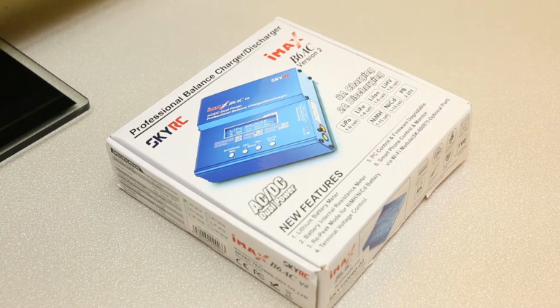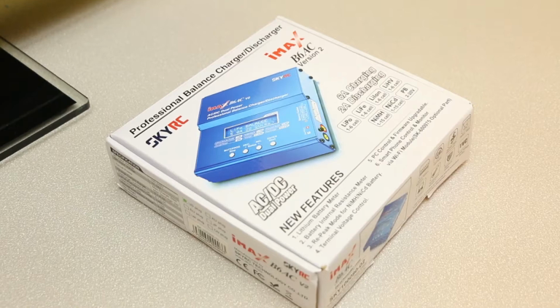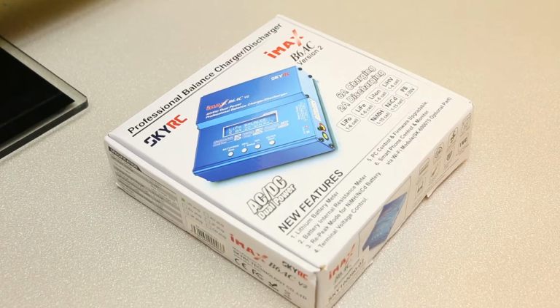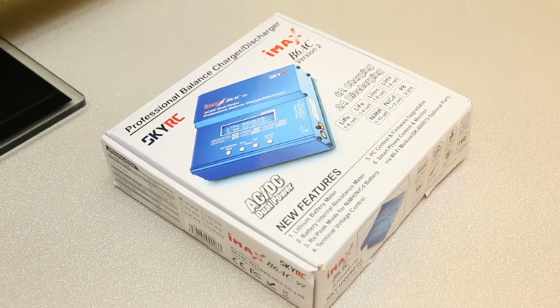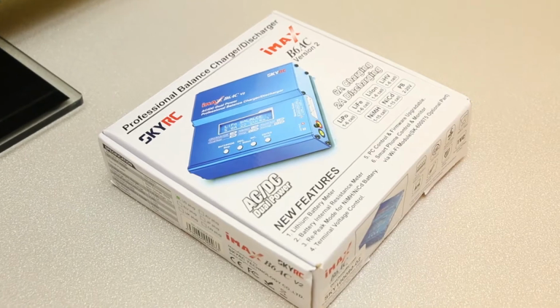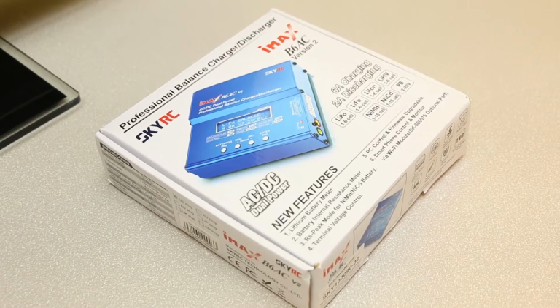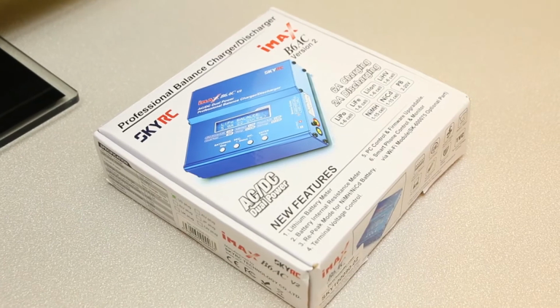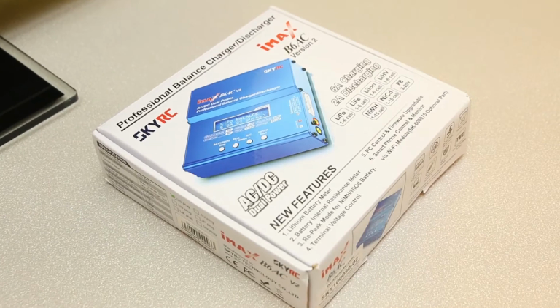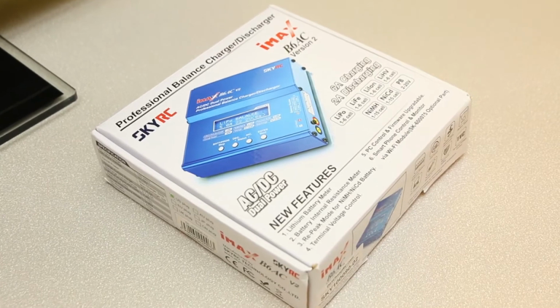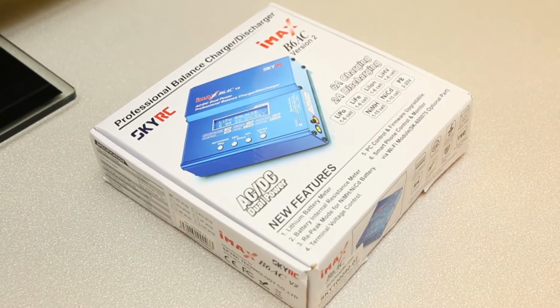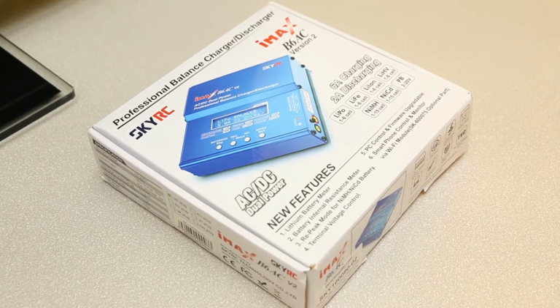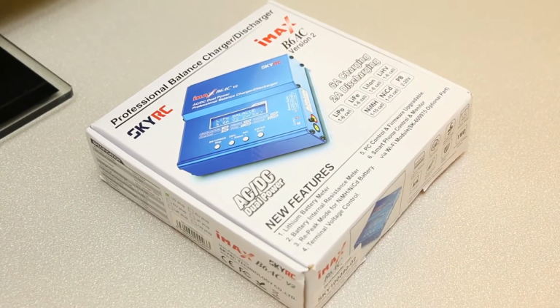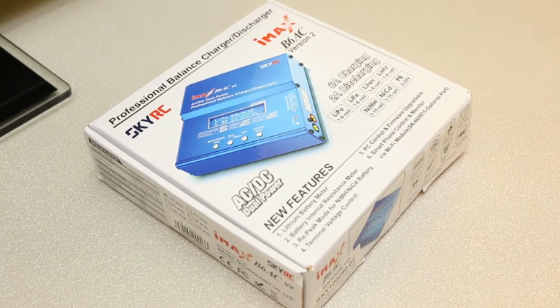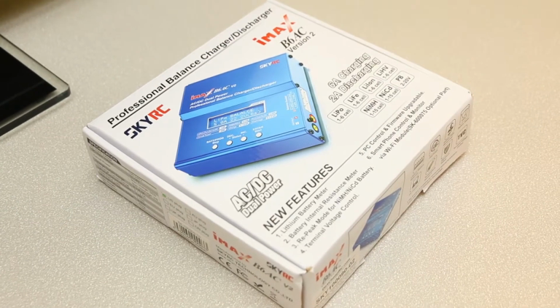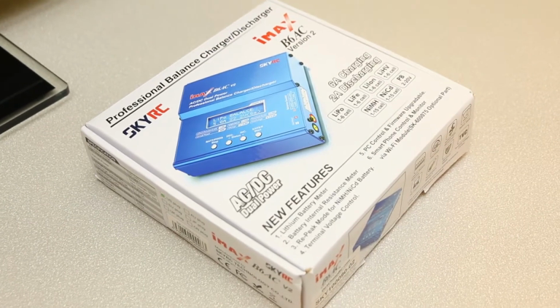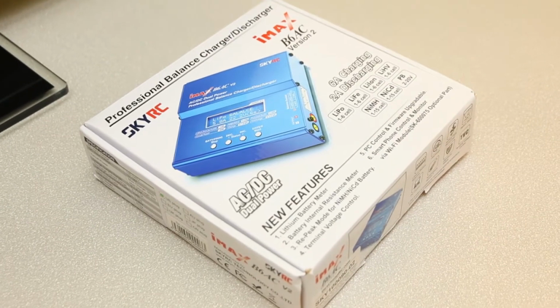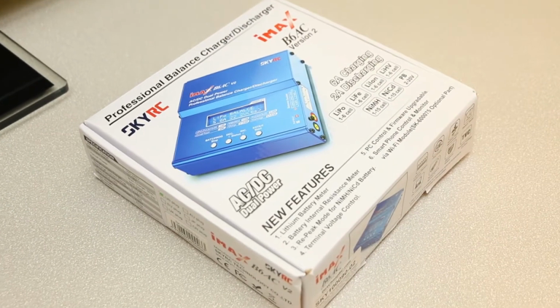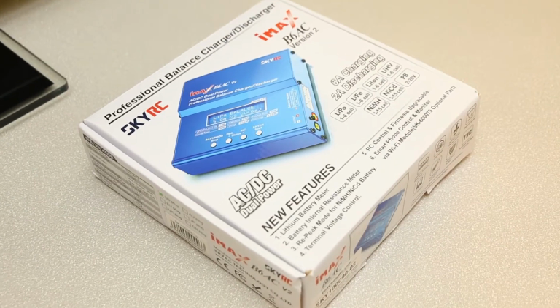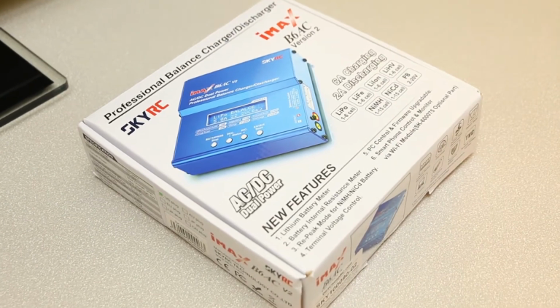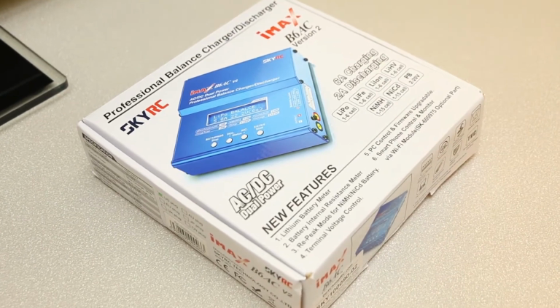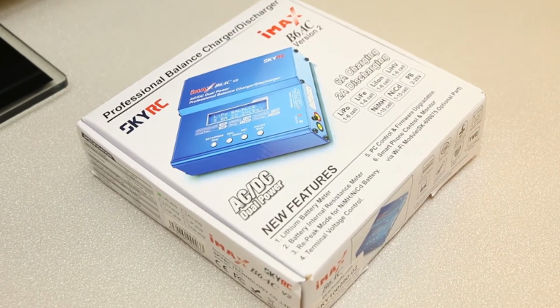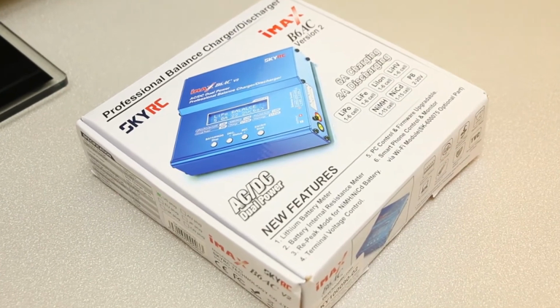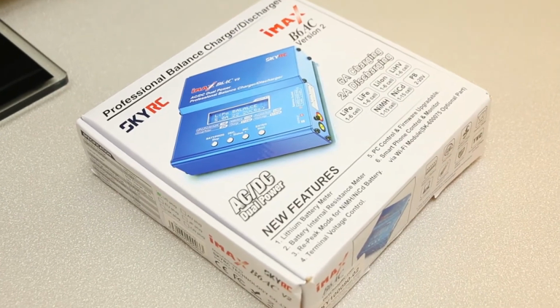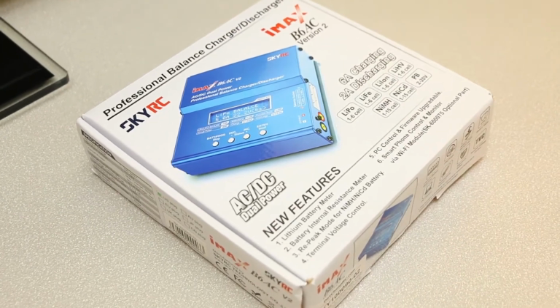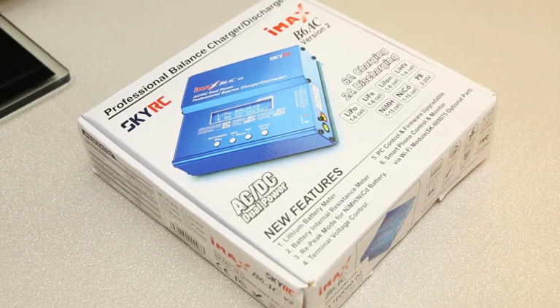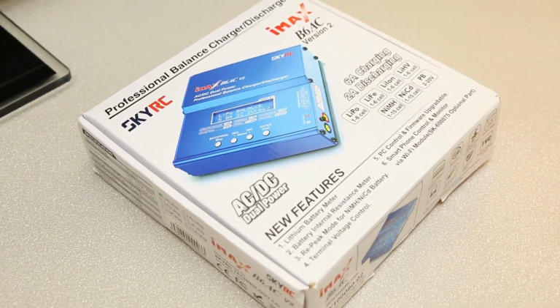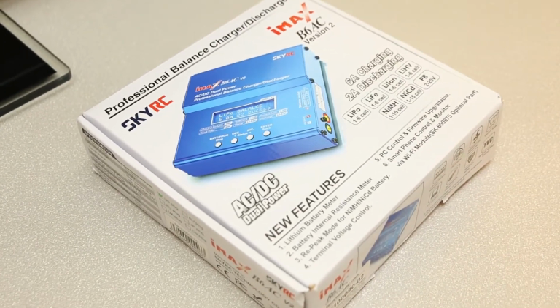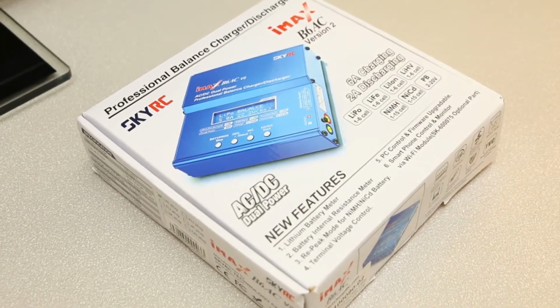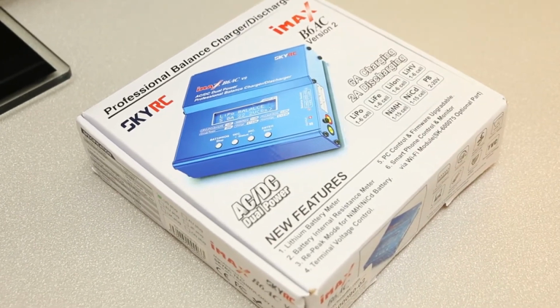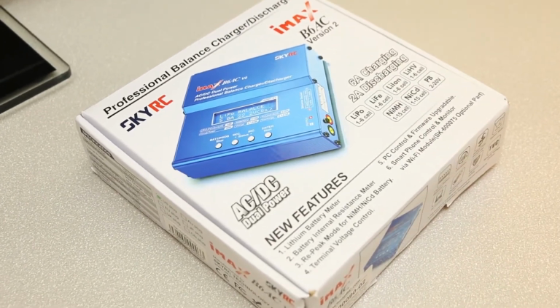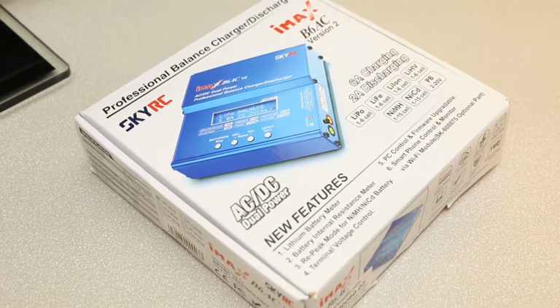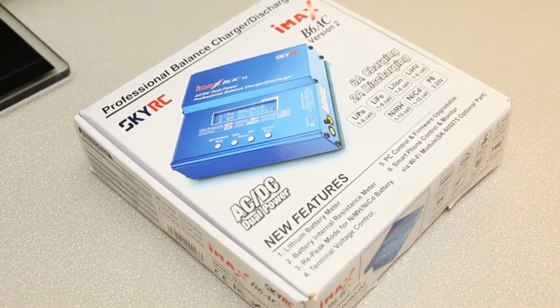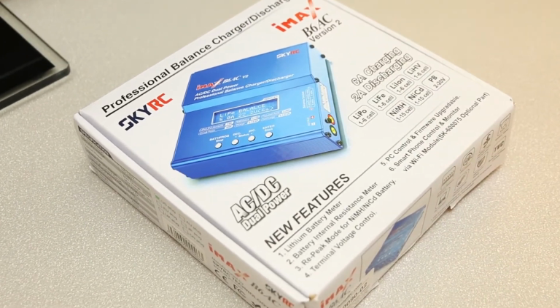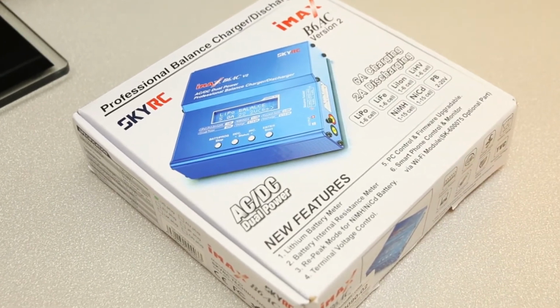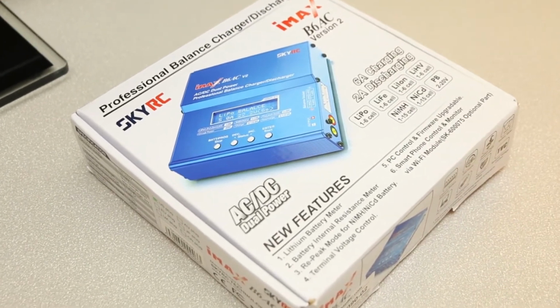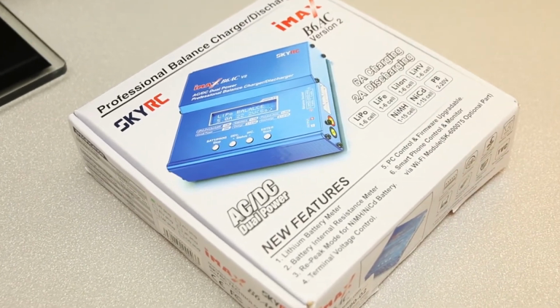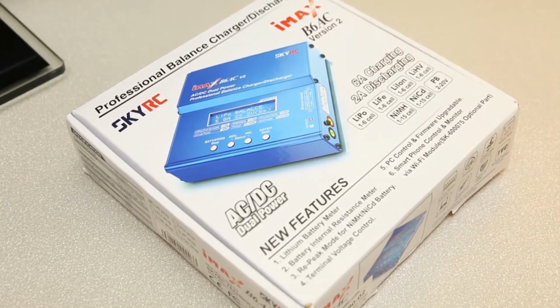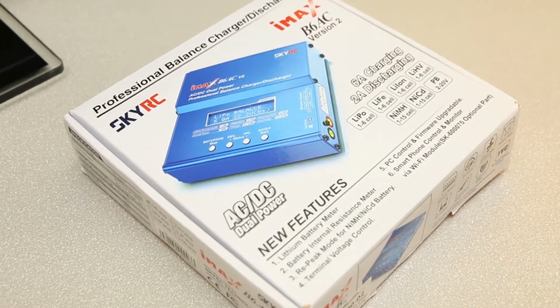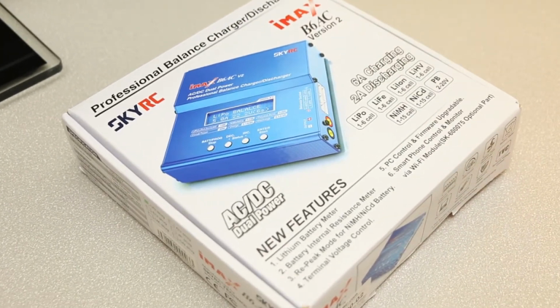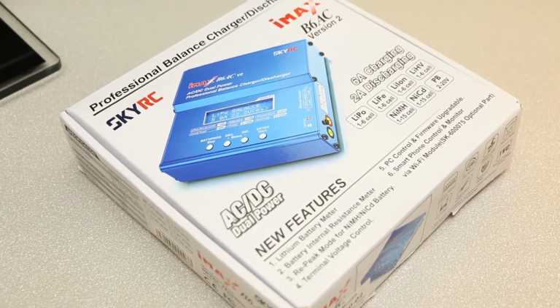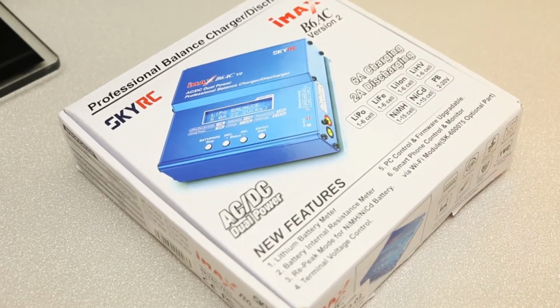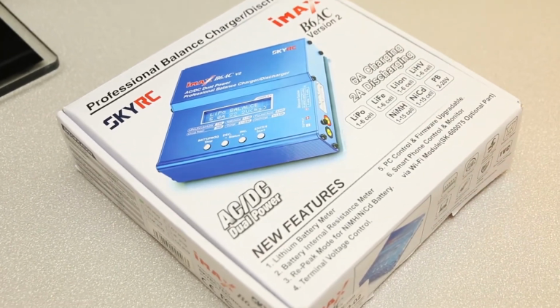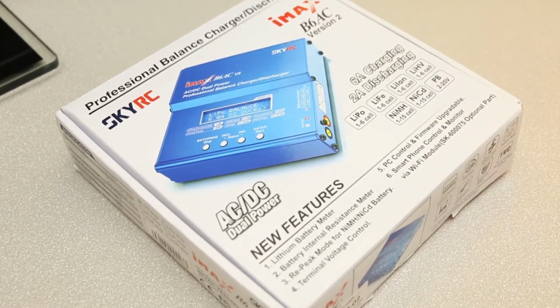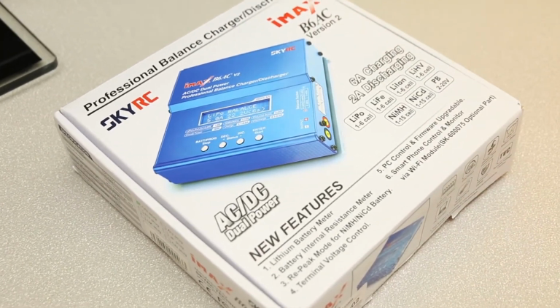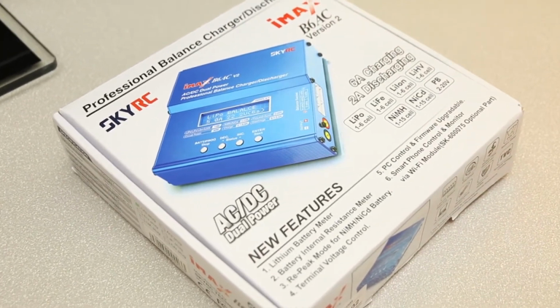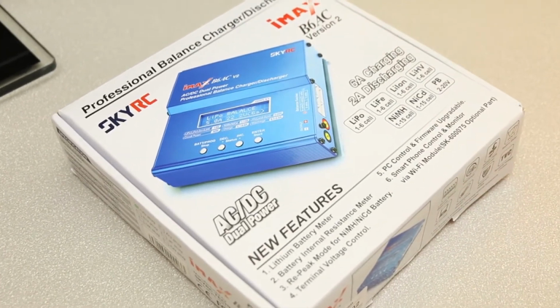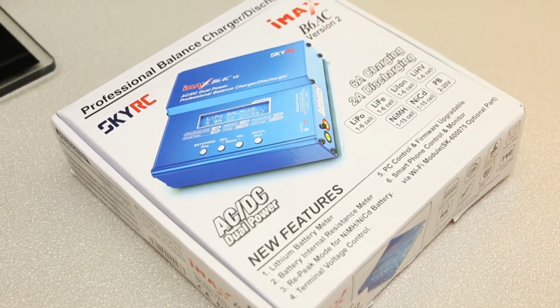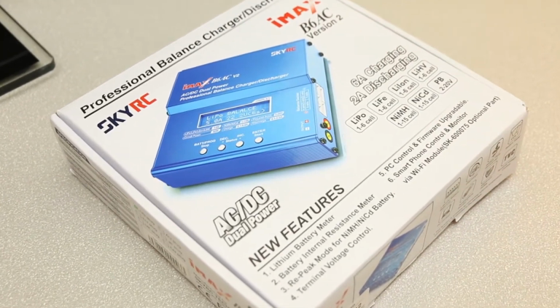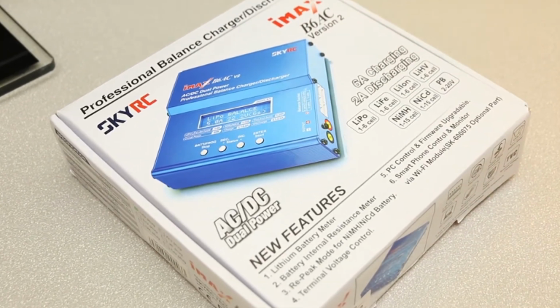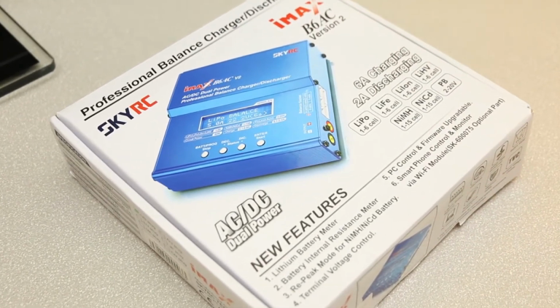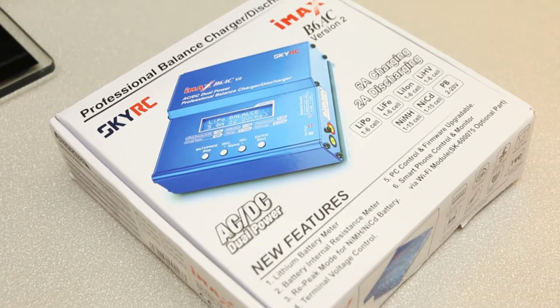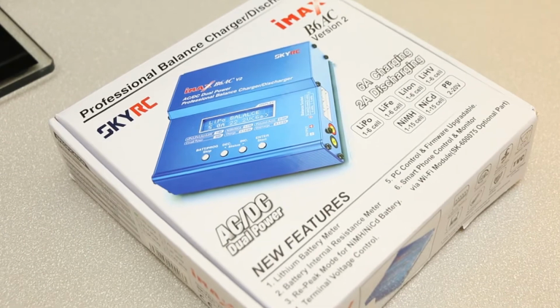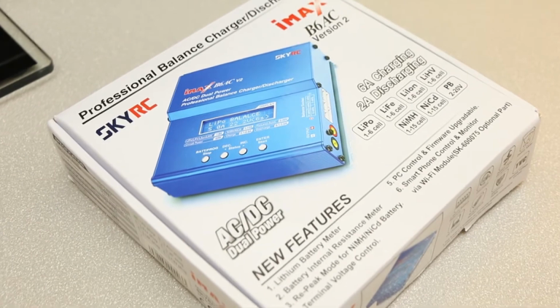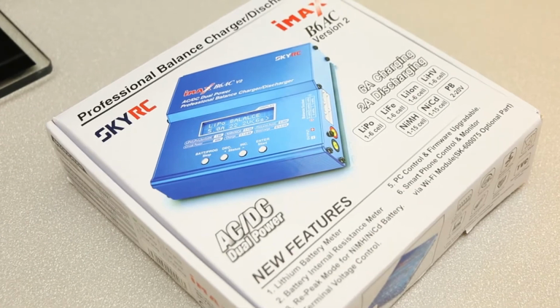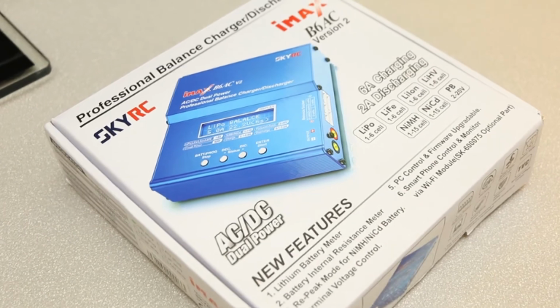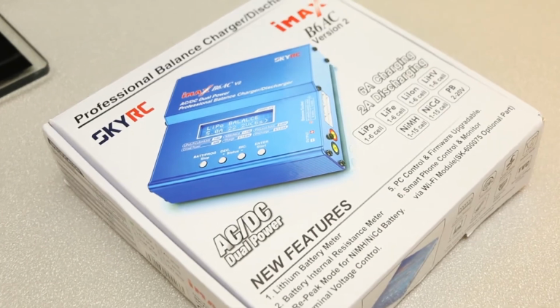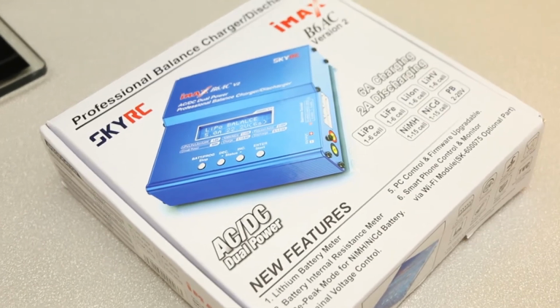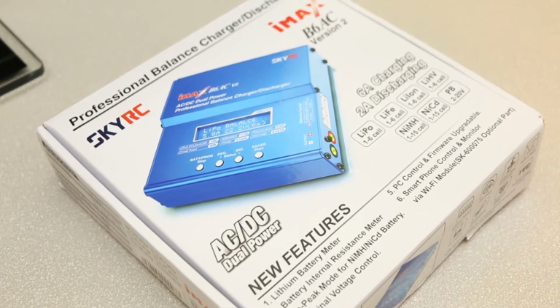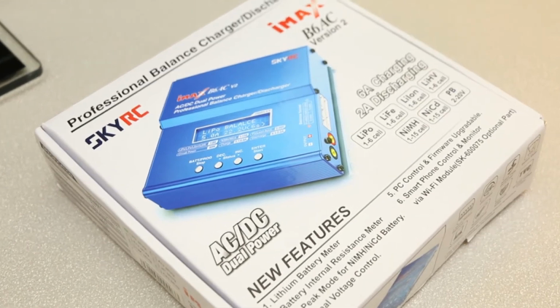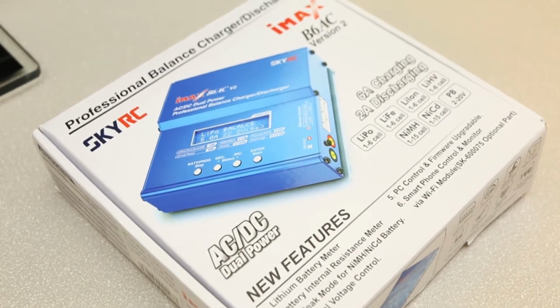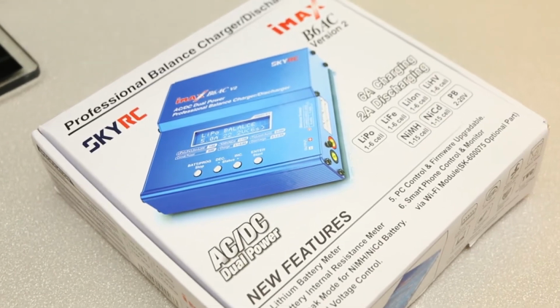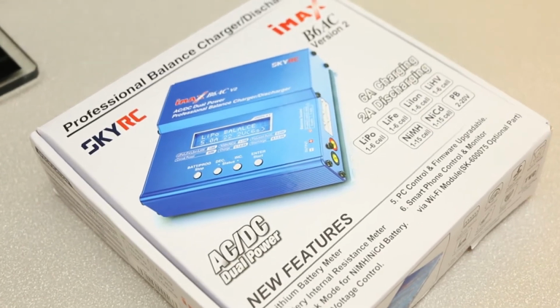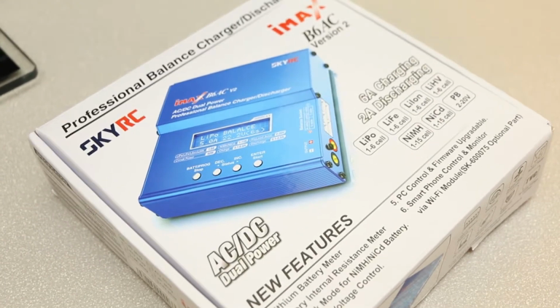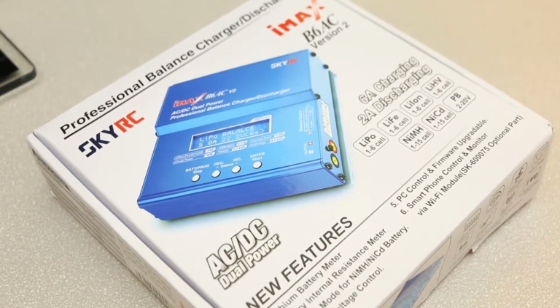I'm finally doing a review of the IMAX B6 AC I bought a while back. I've used it quite a bit, and let's just do this.